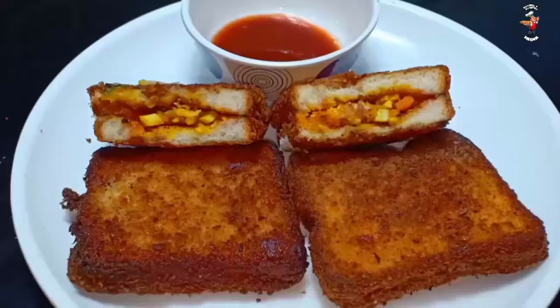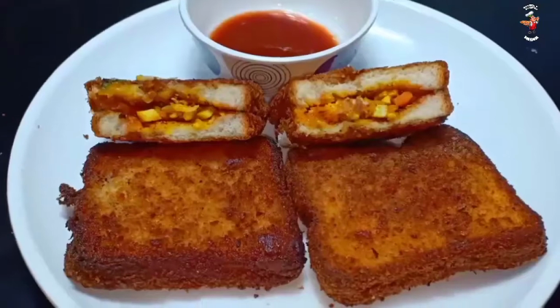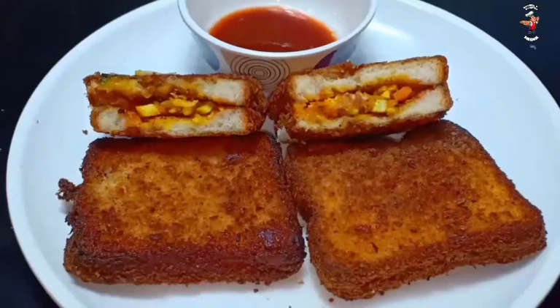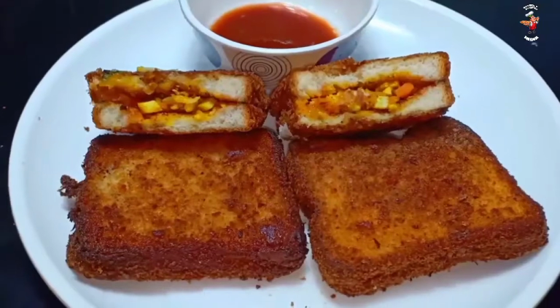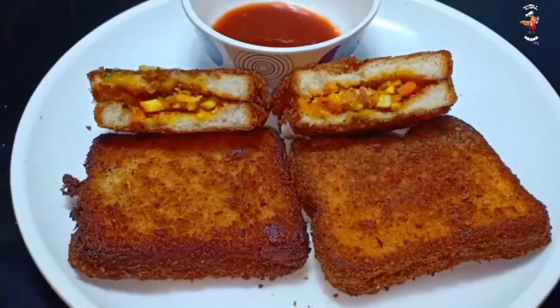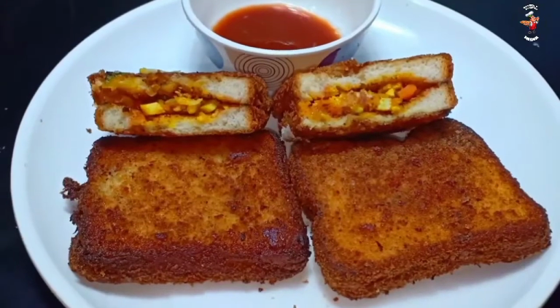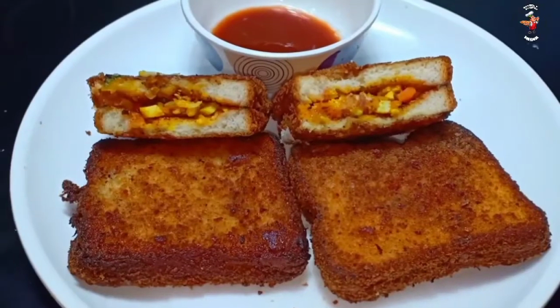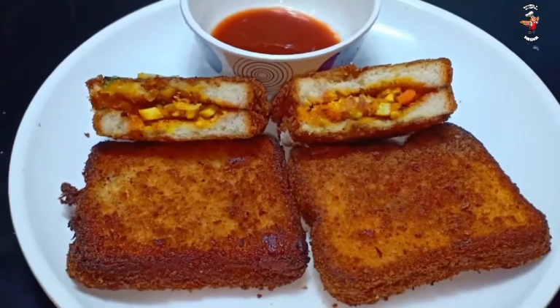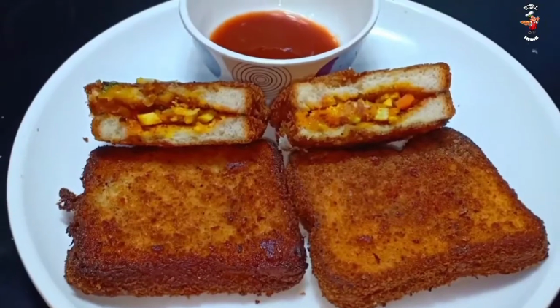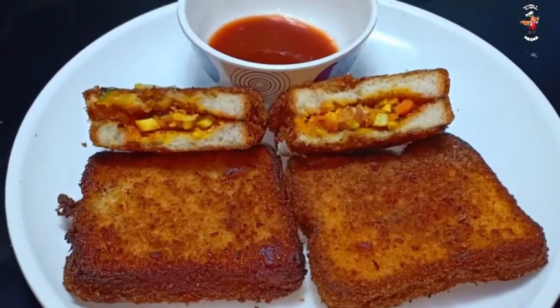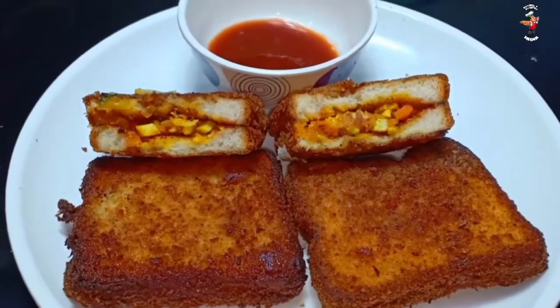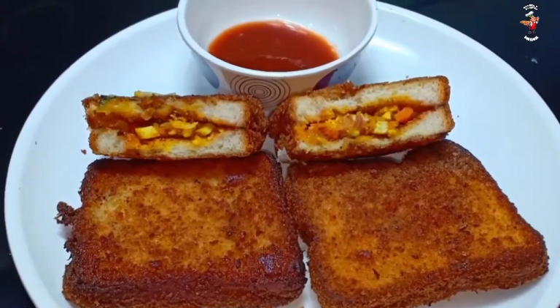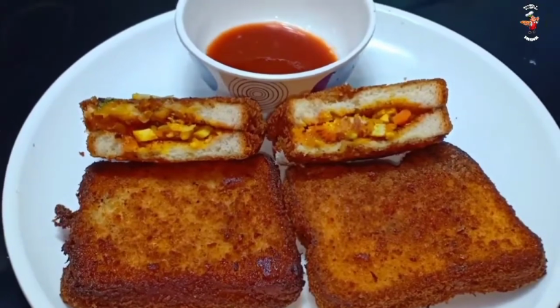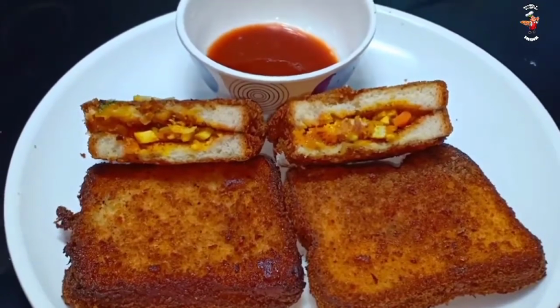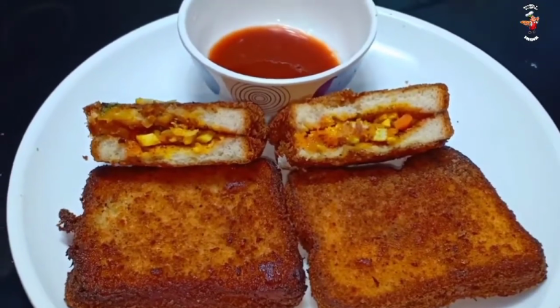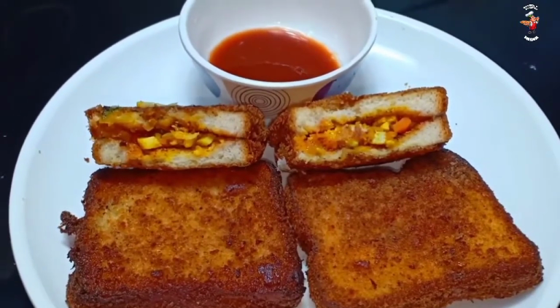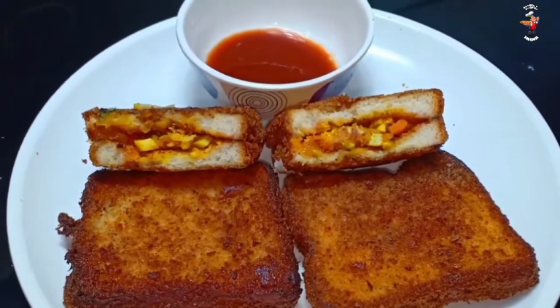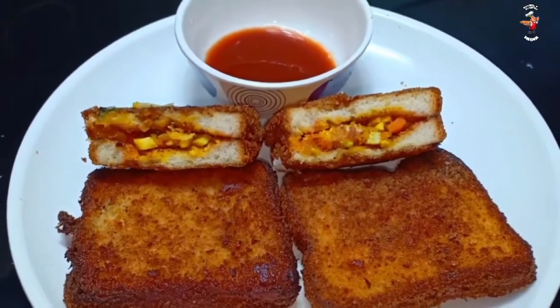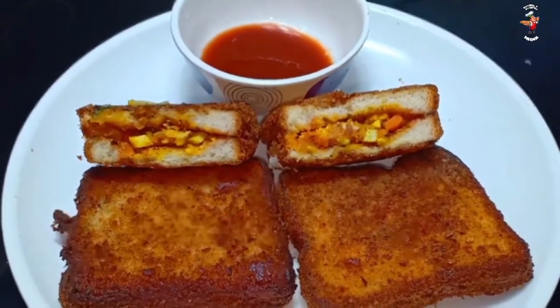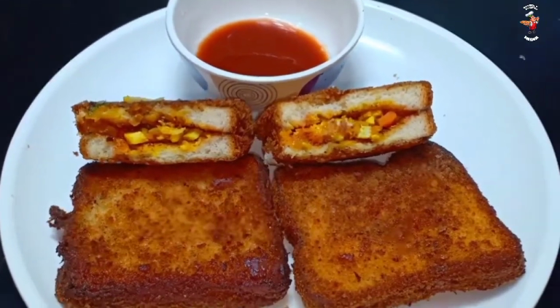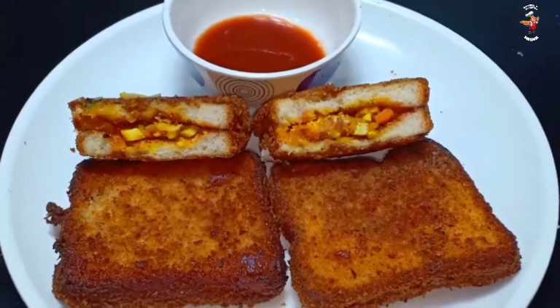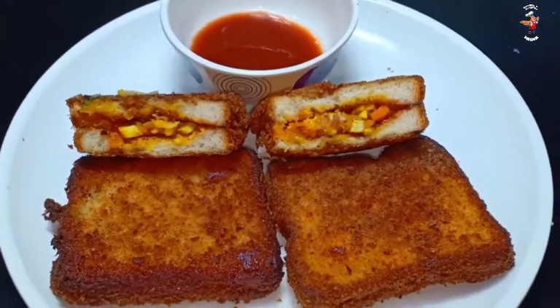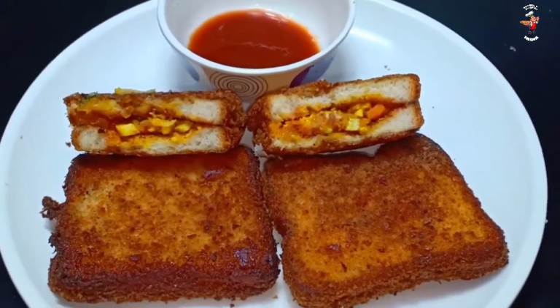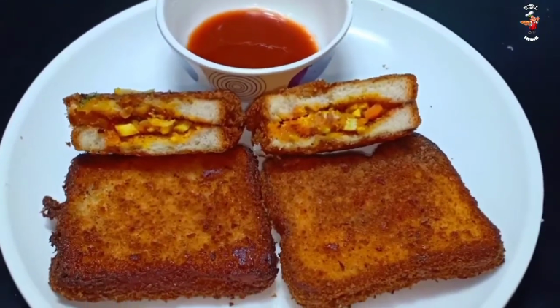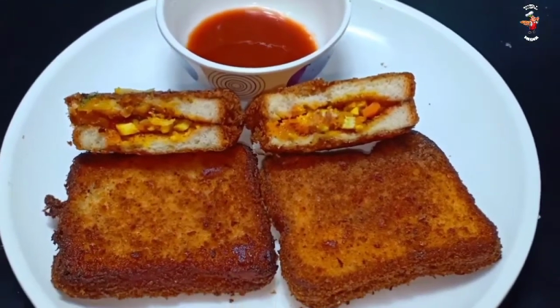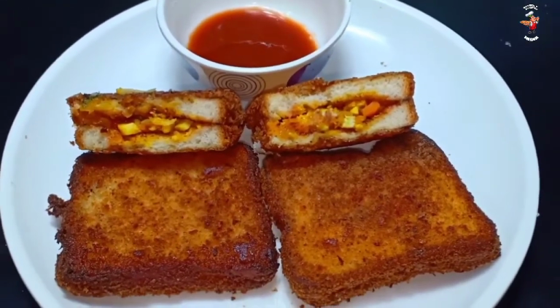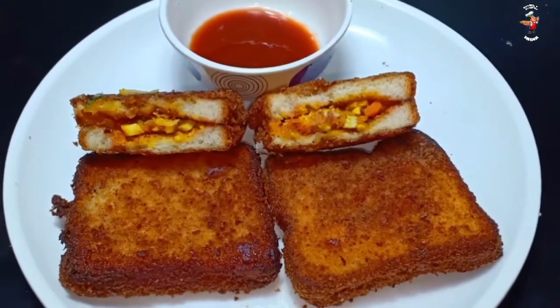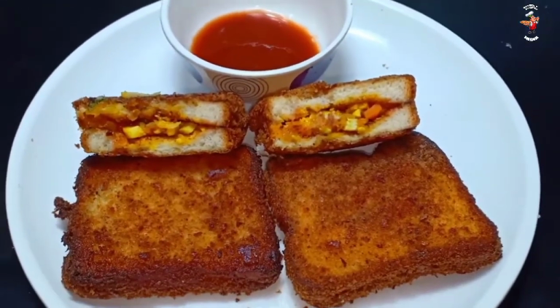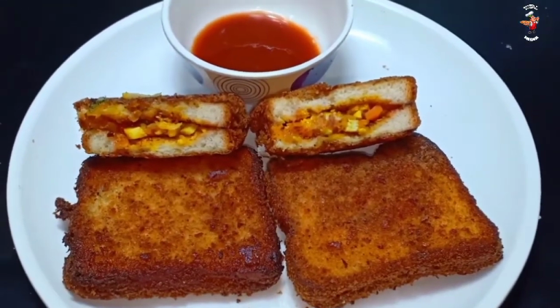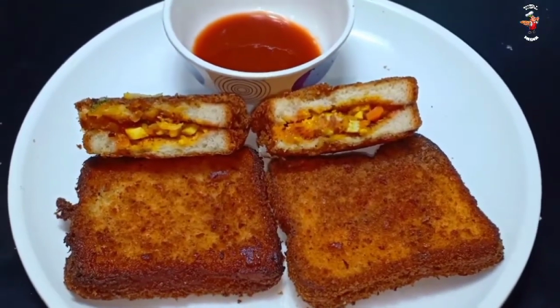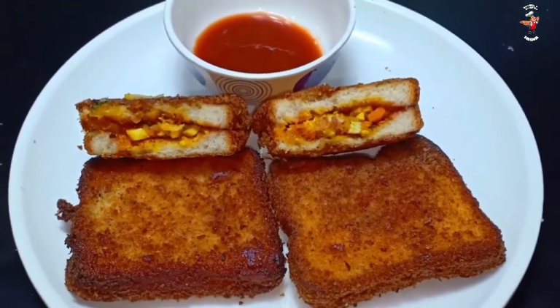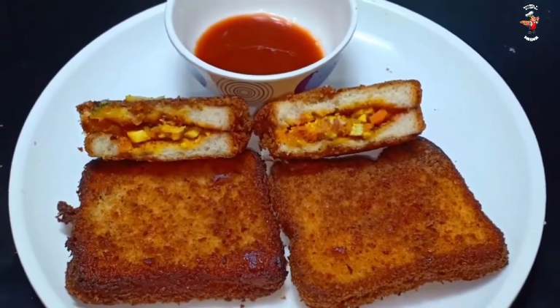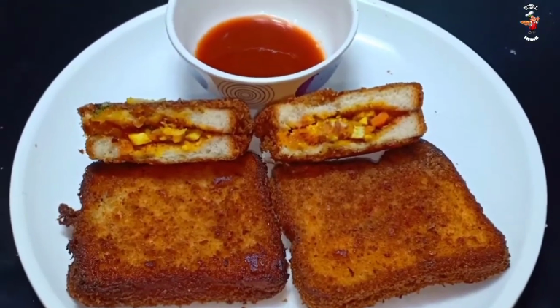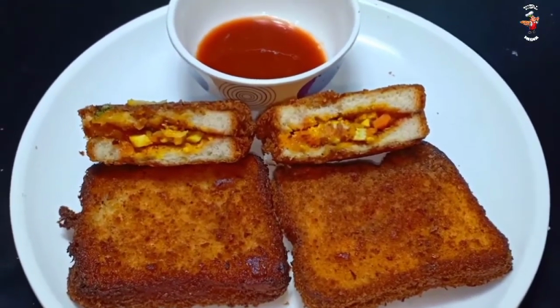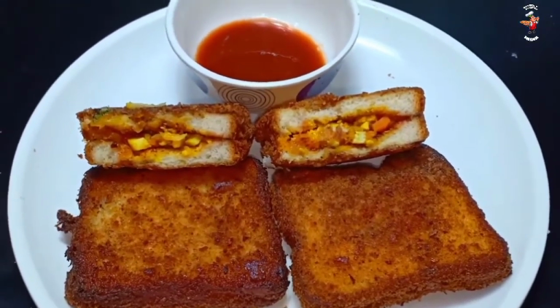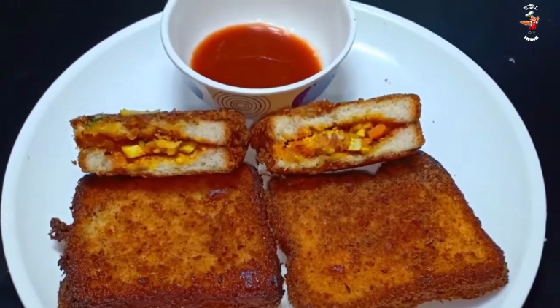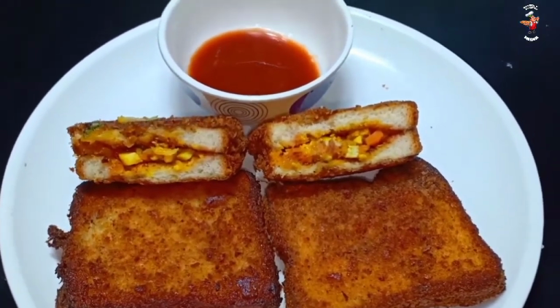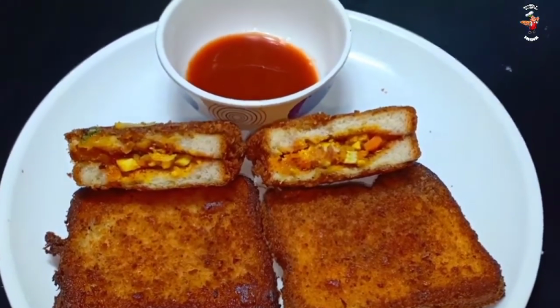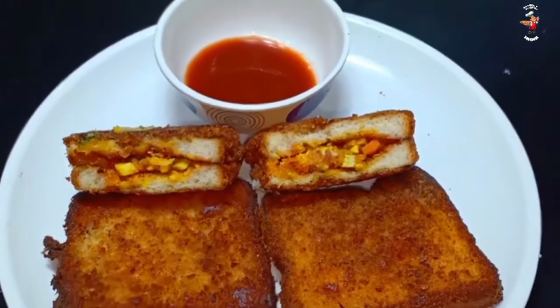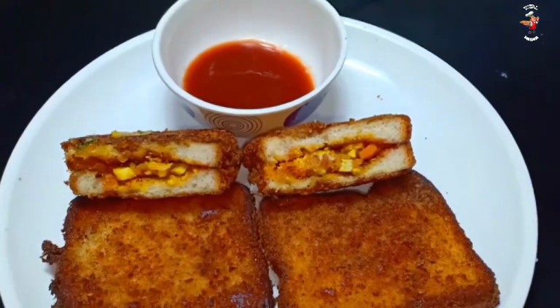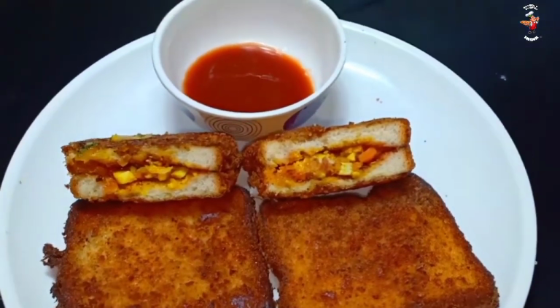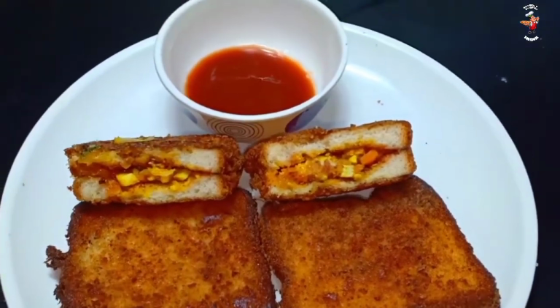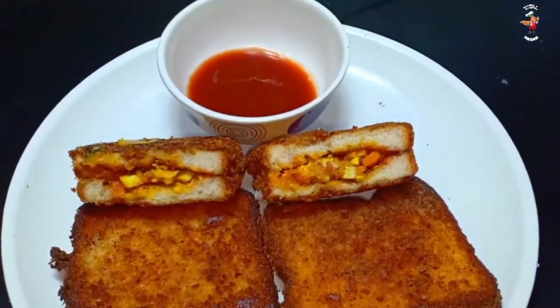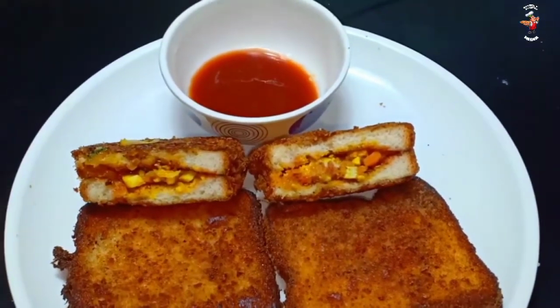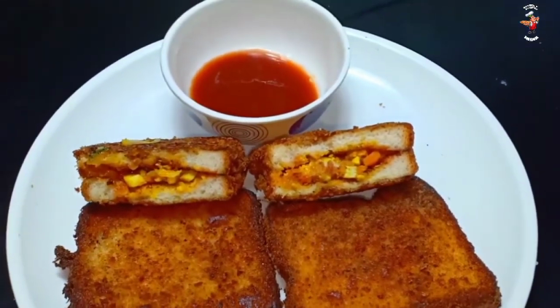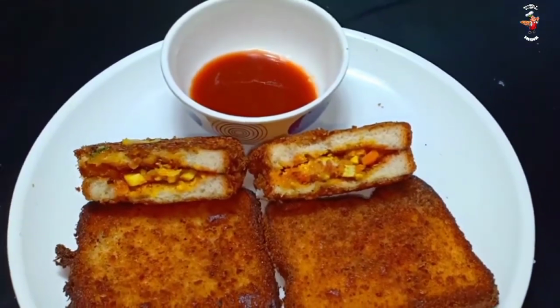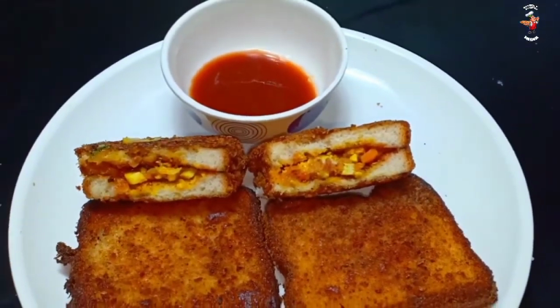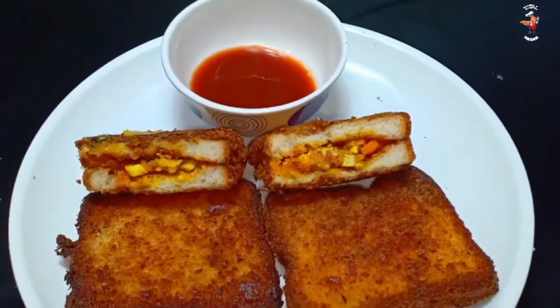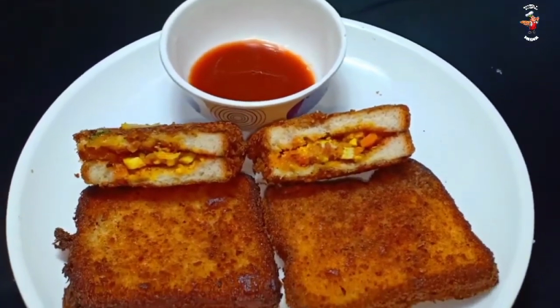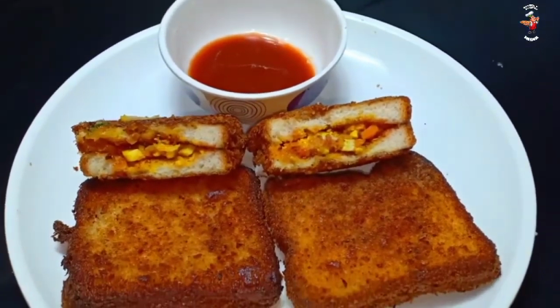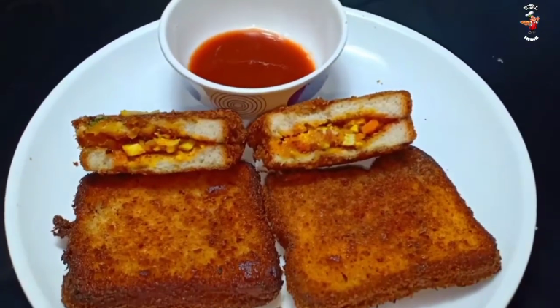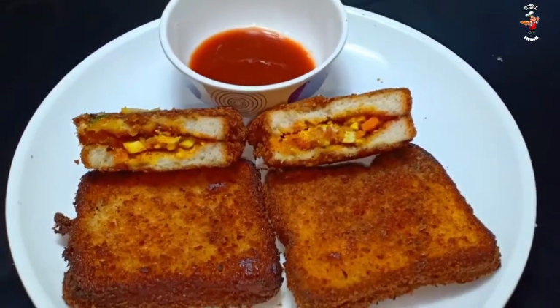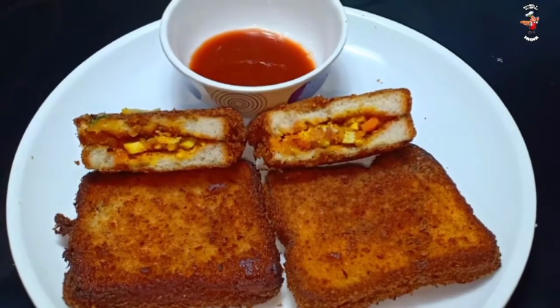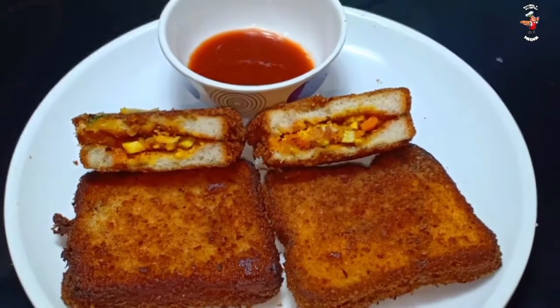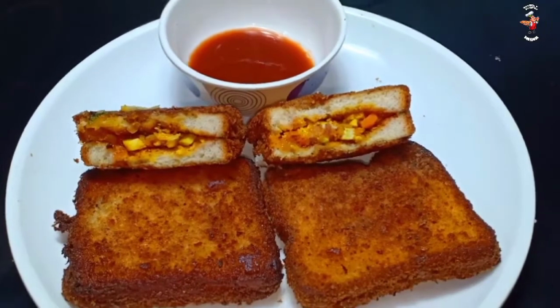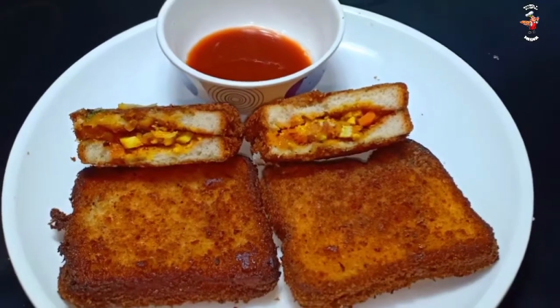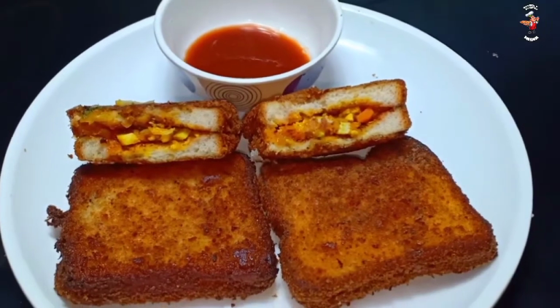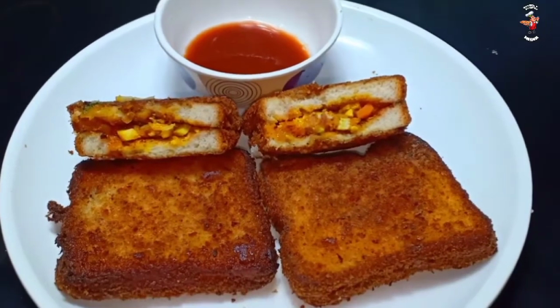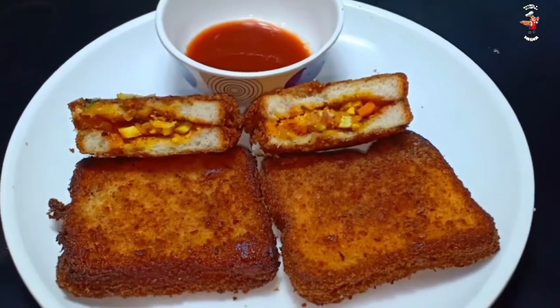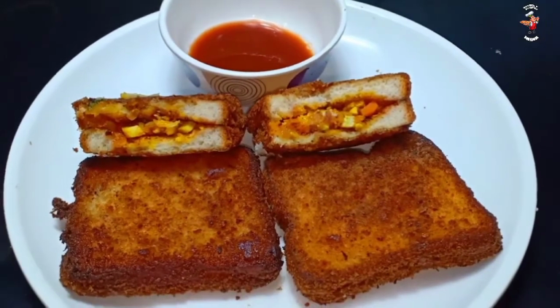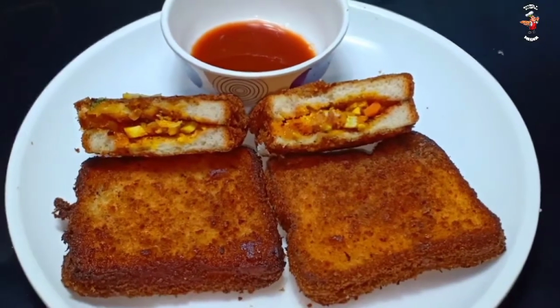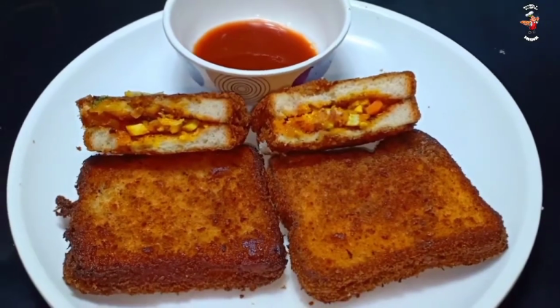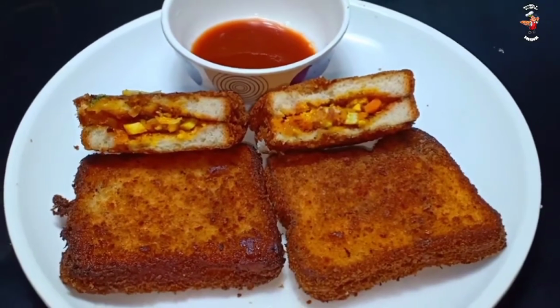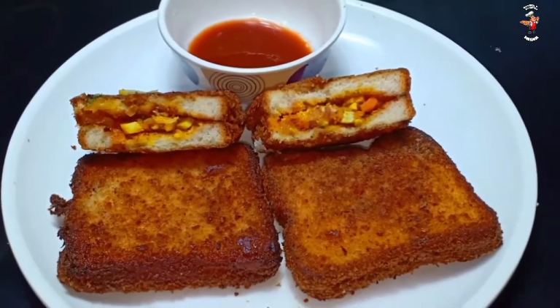This is the special sandwich. It is a special sandwich.